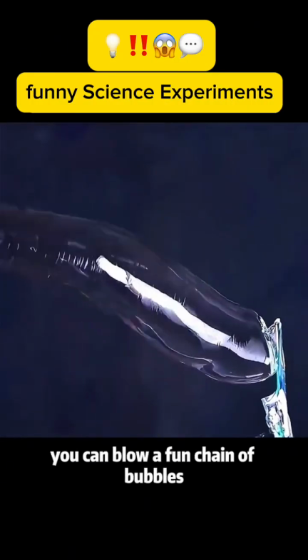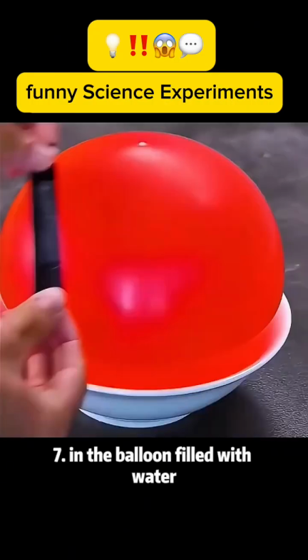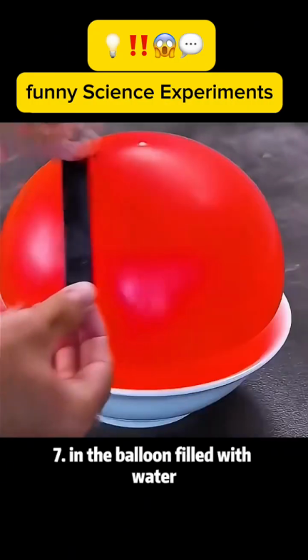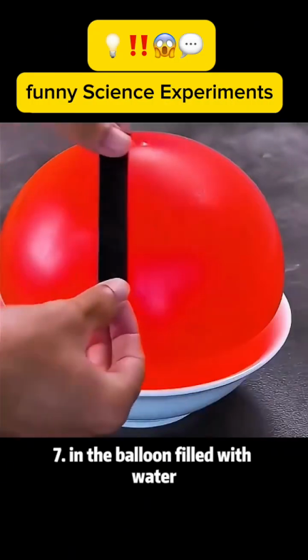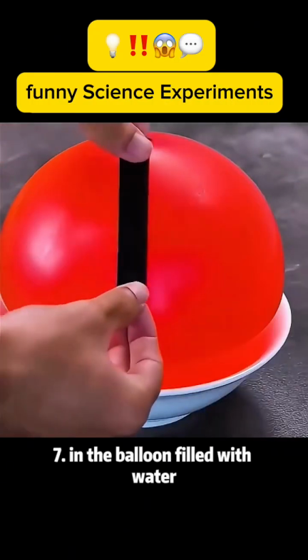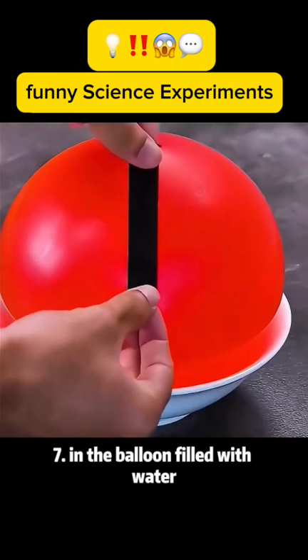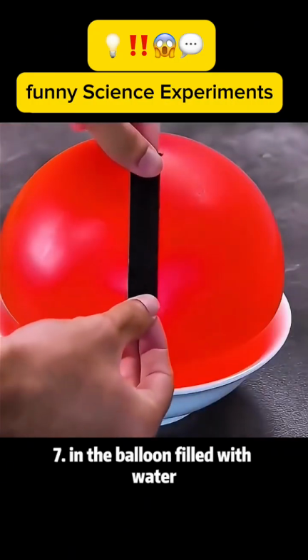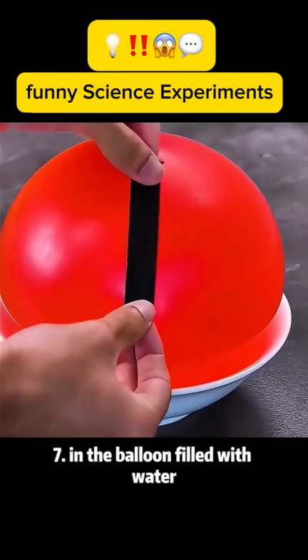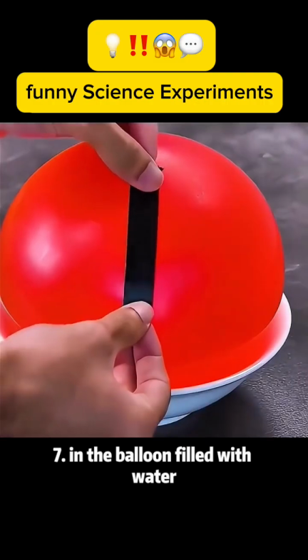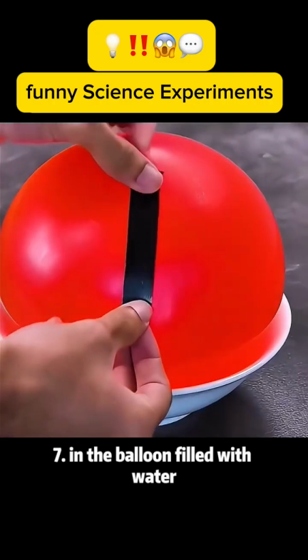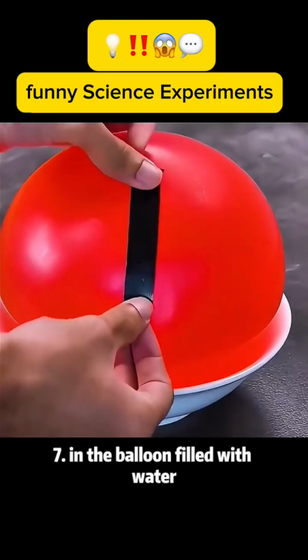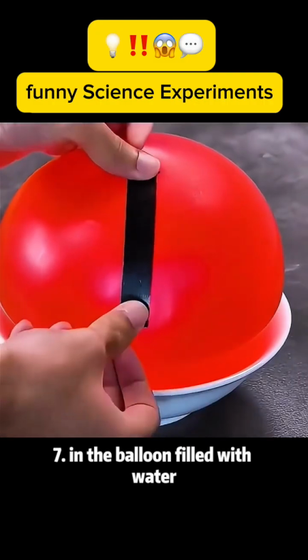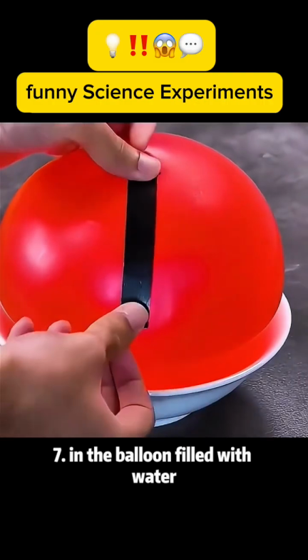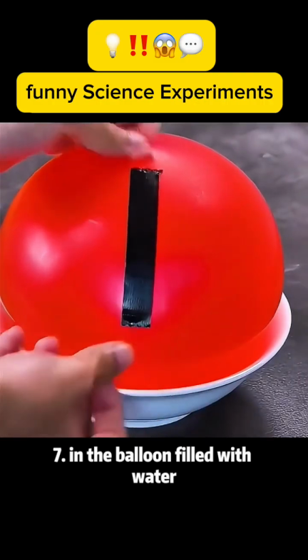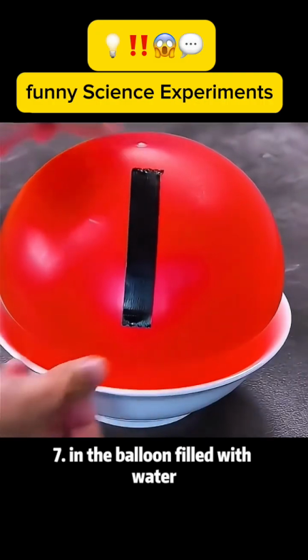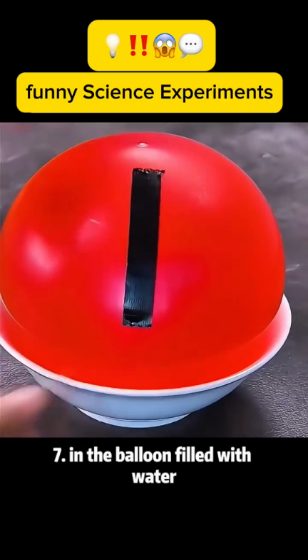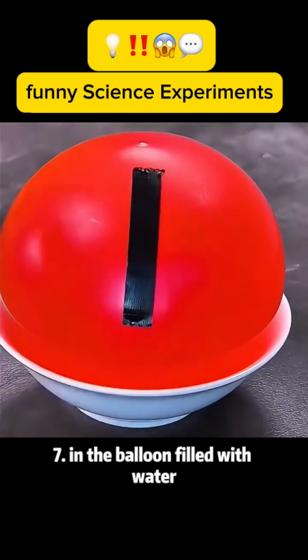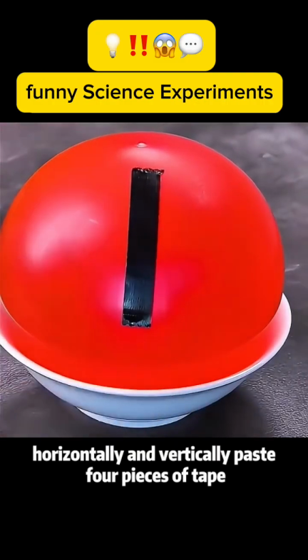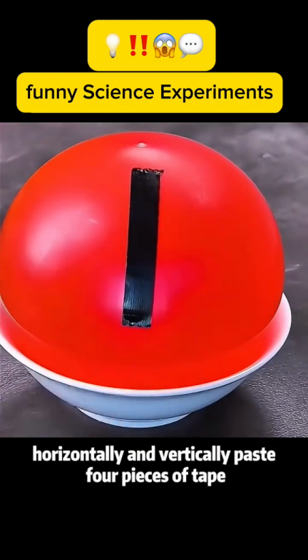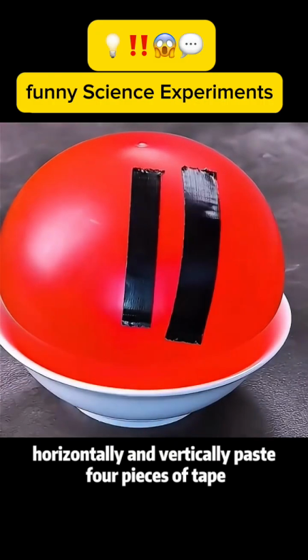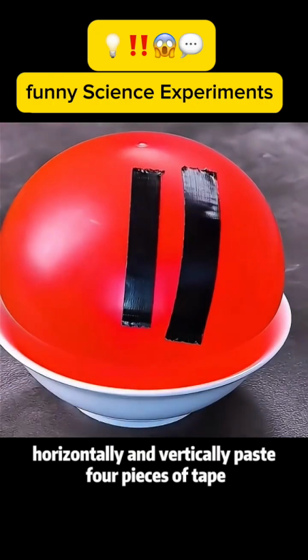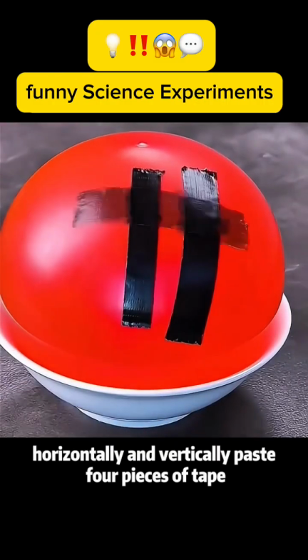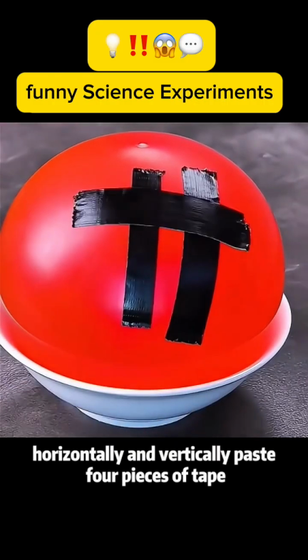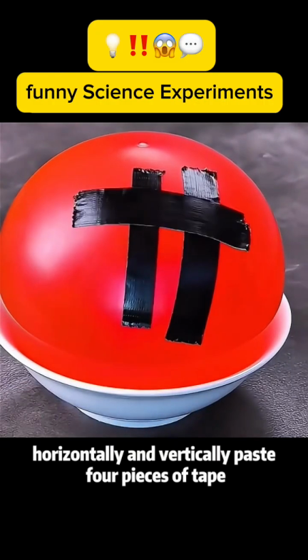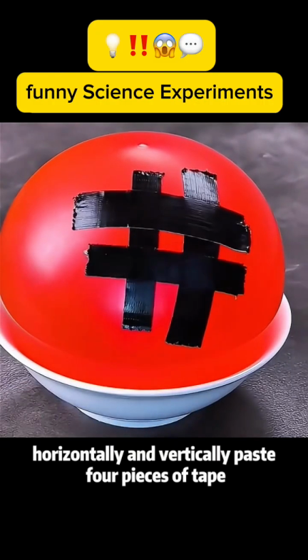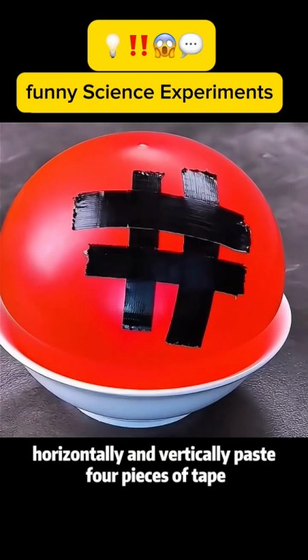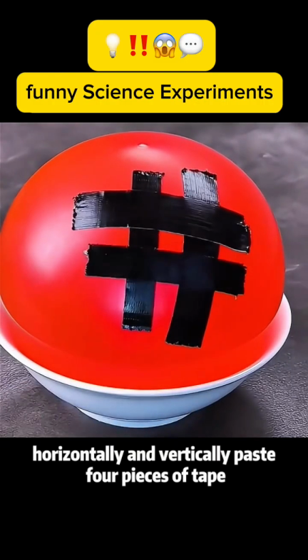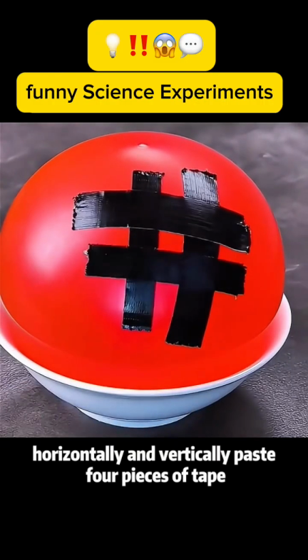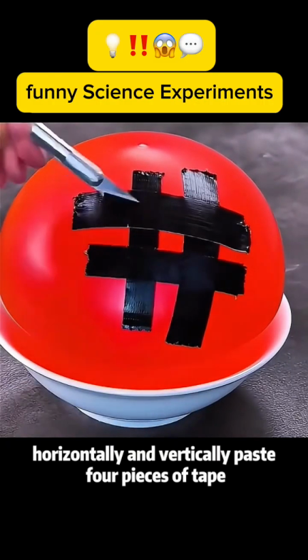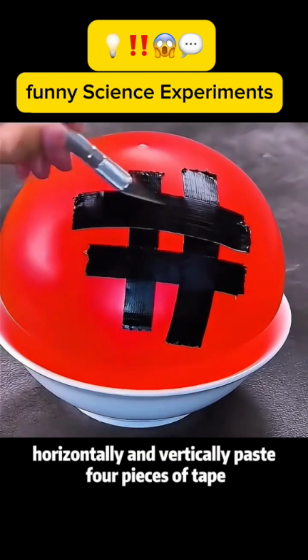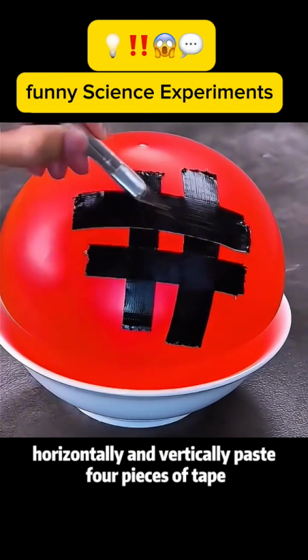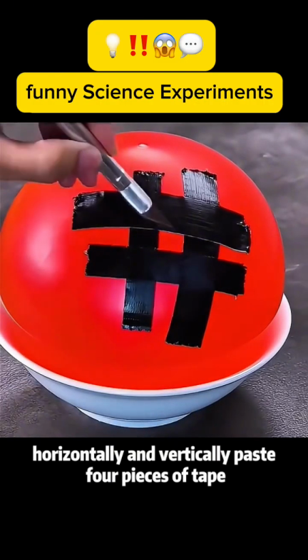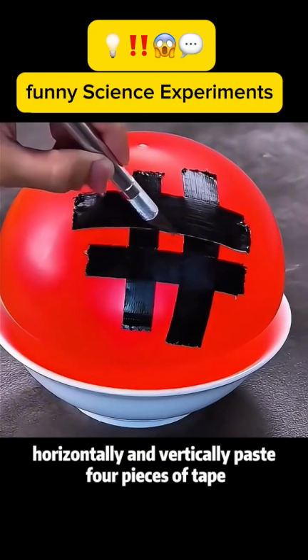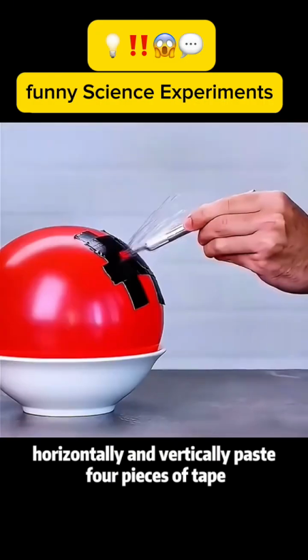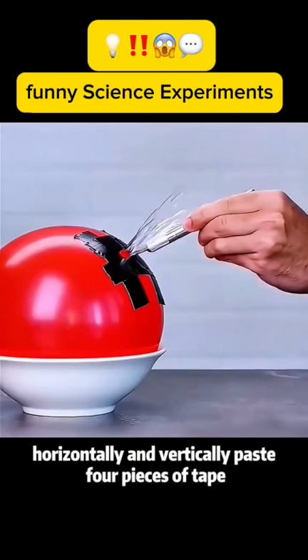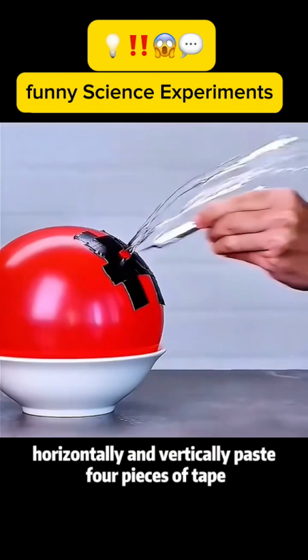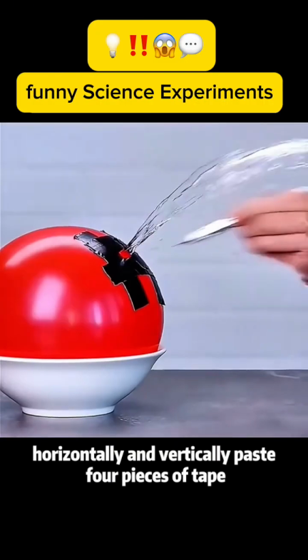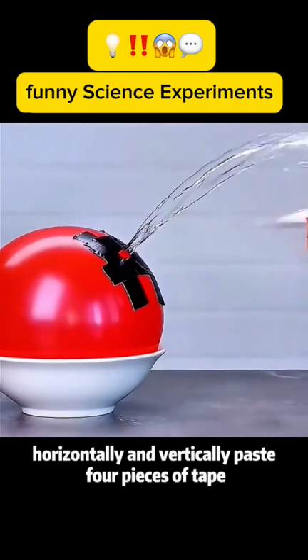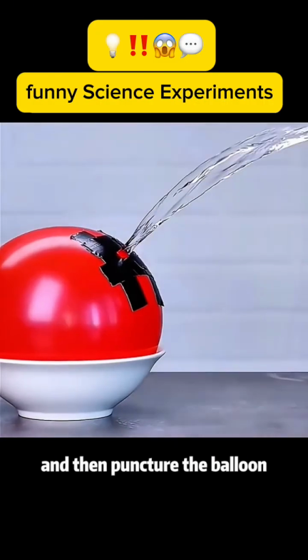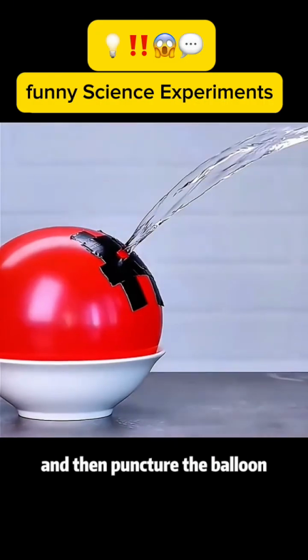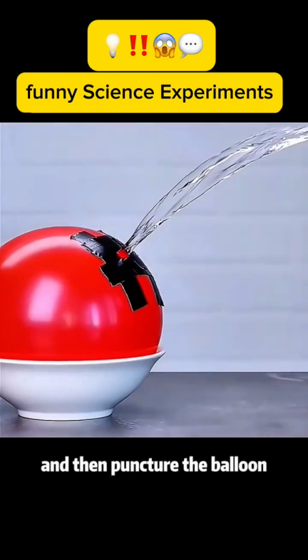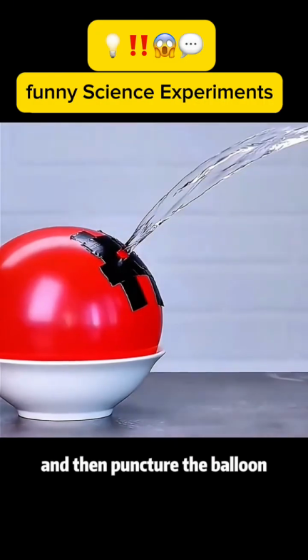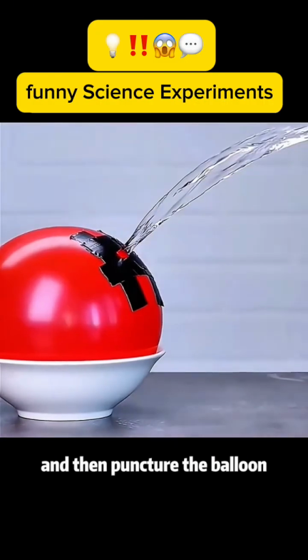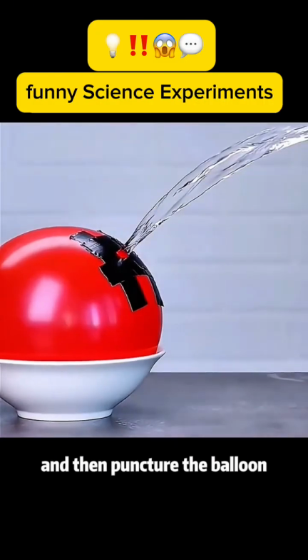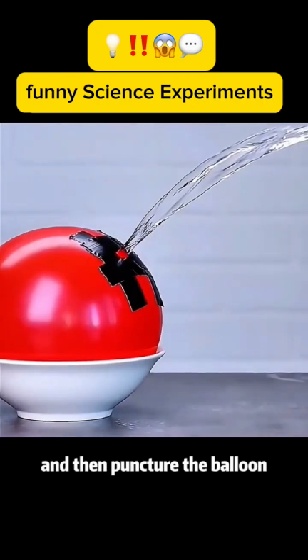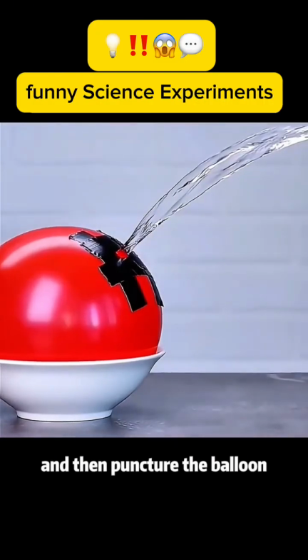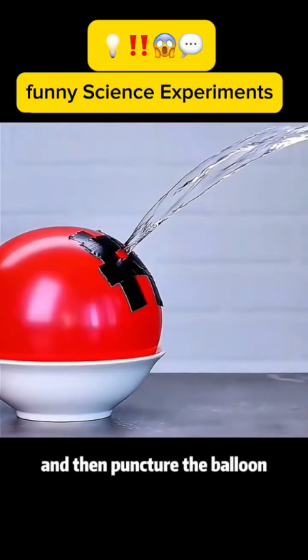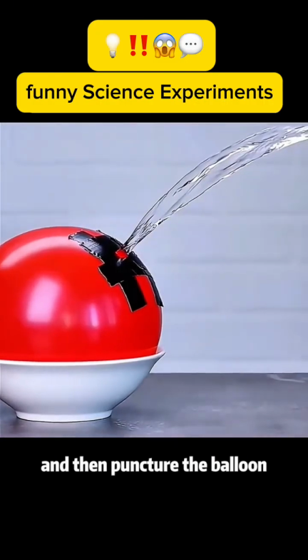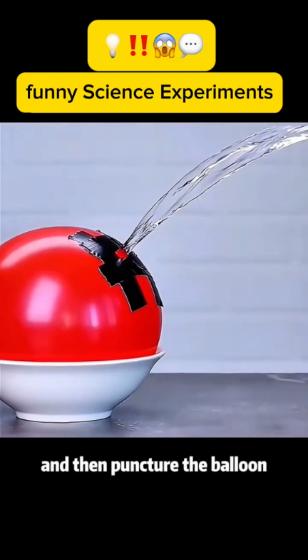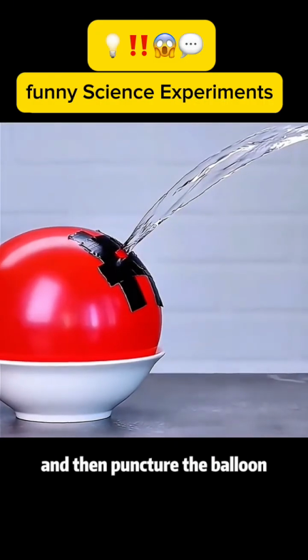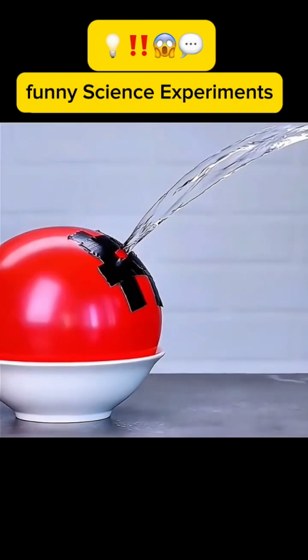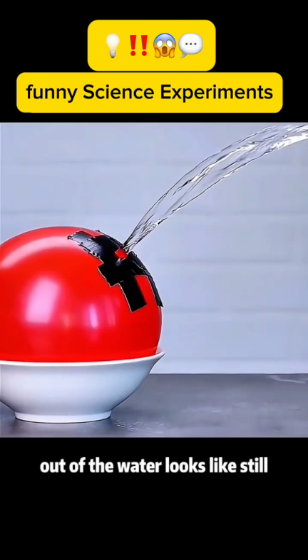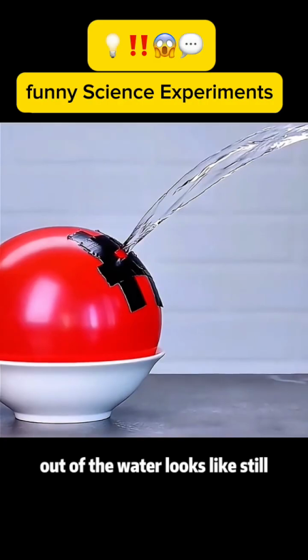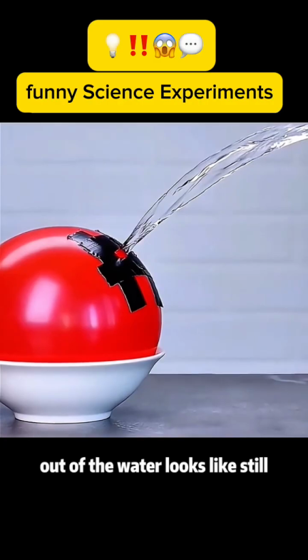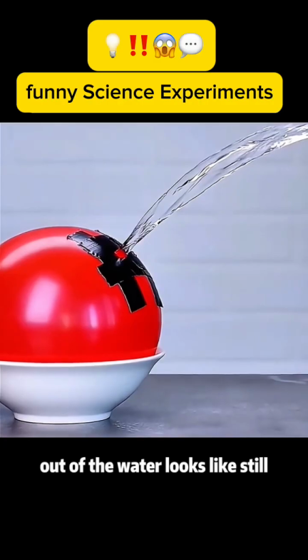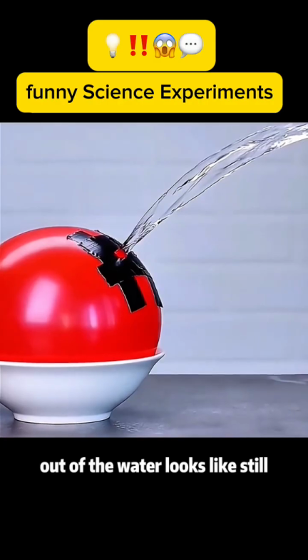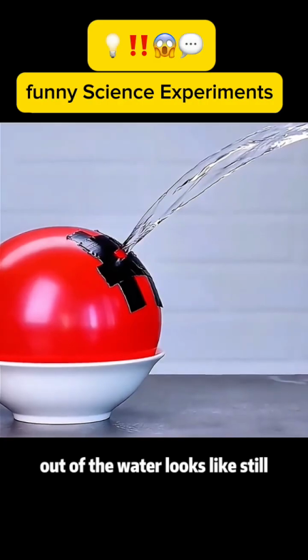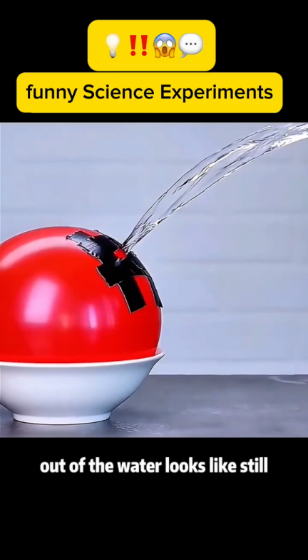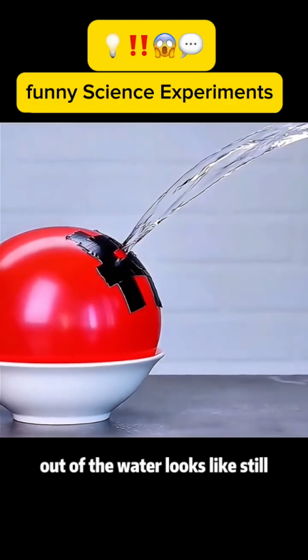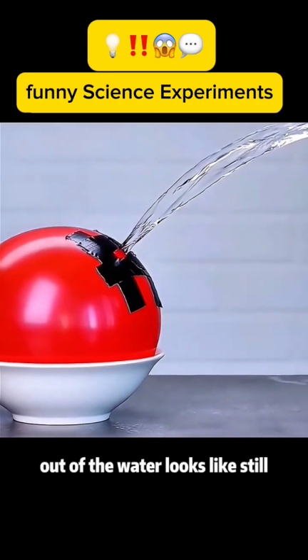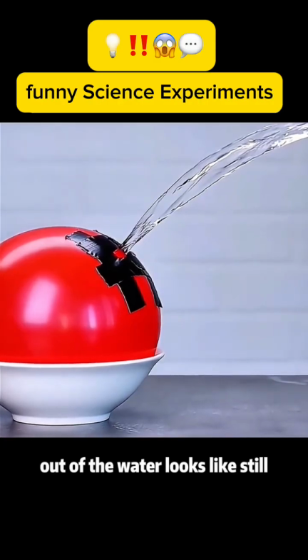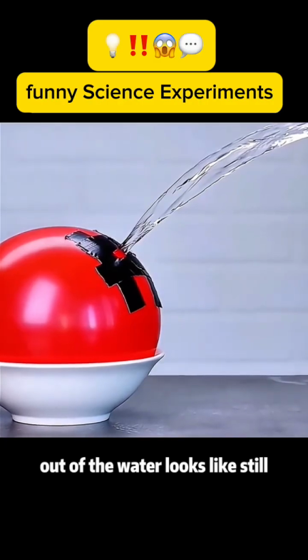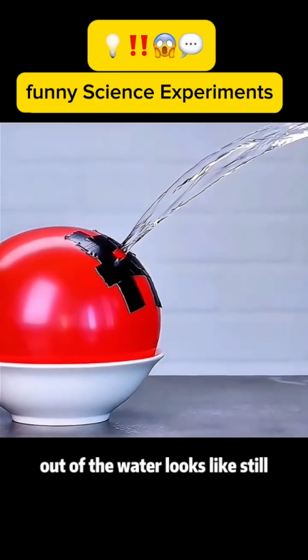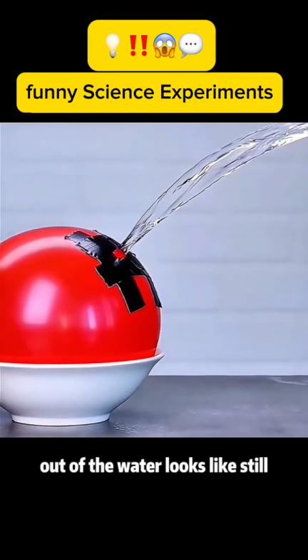Experiment 7: On a balloon filled with water, horizontally and vertically paste four pieces of tape, and then puncture the balloon. The outflow of water looks like it is still.